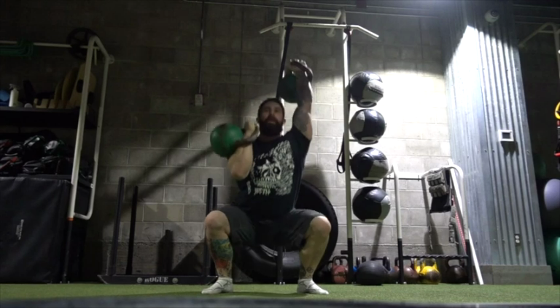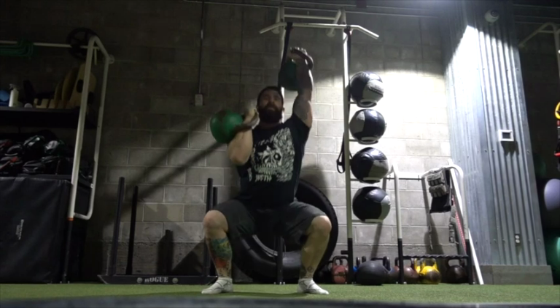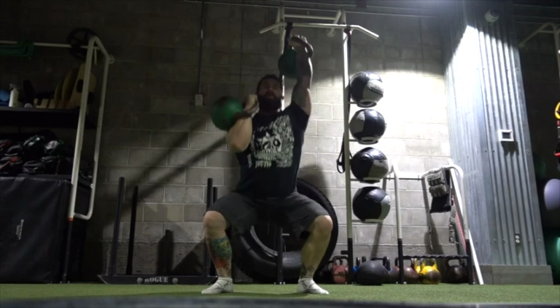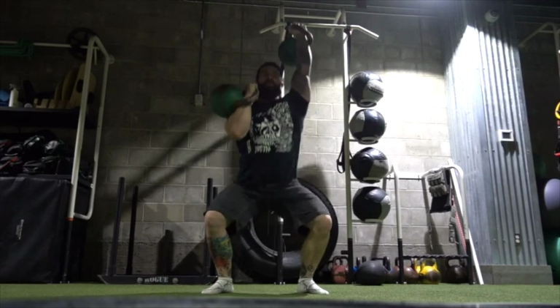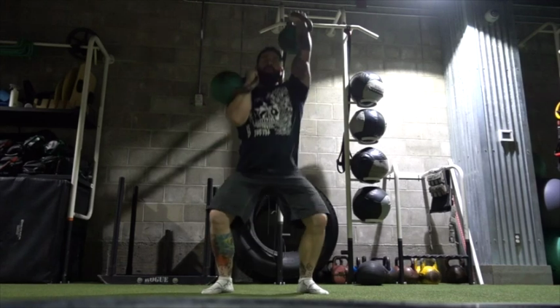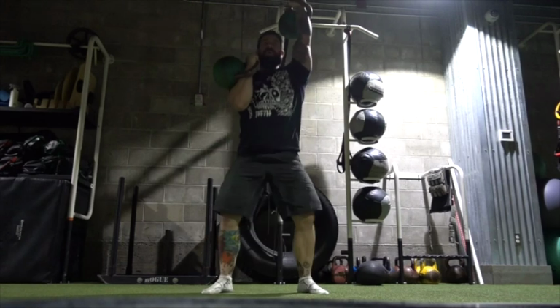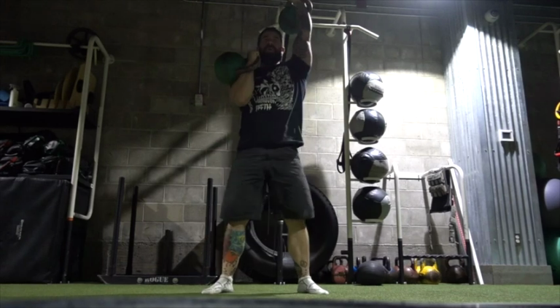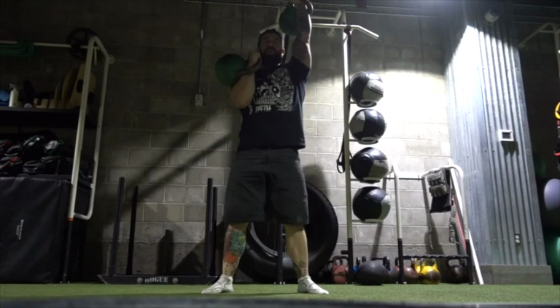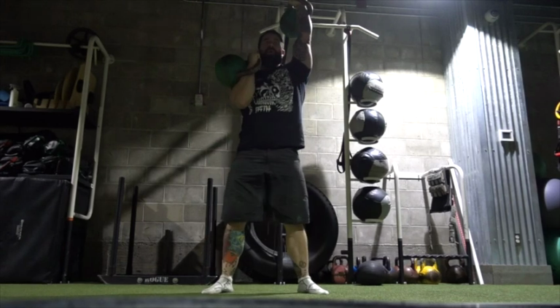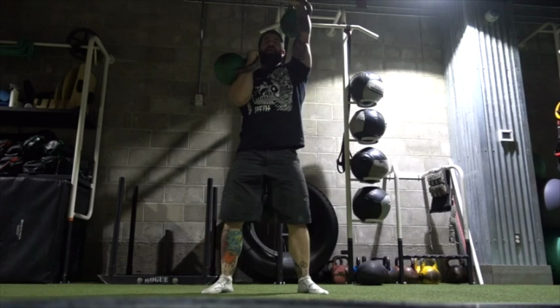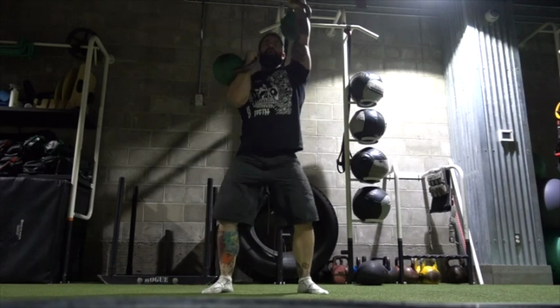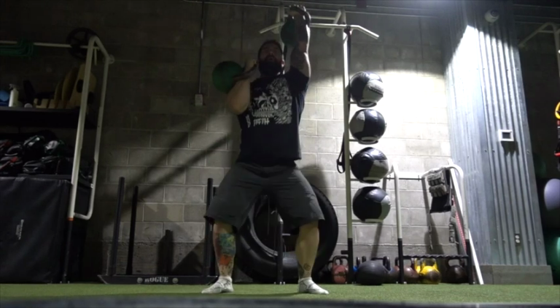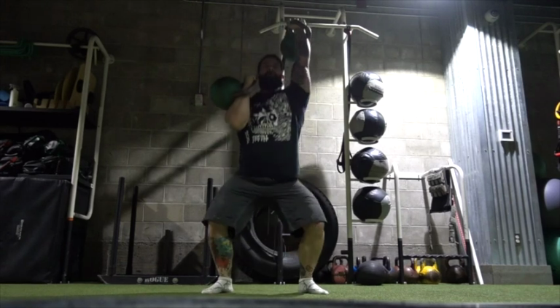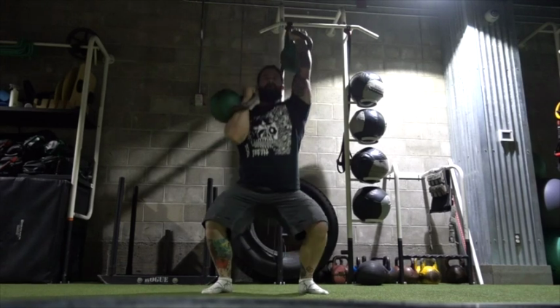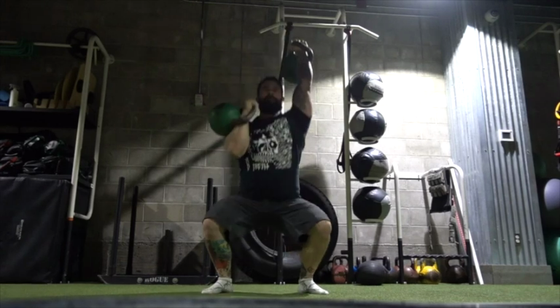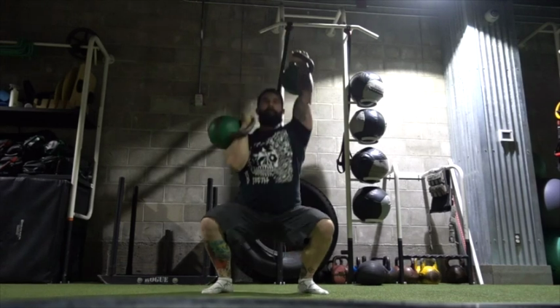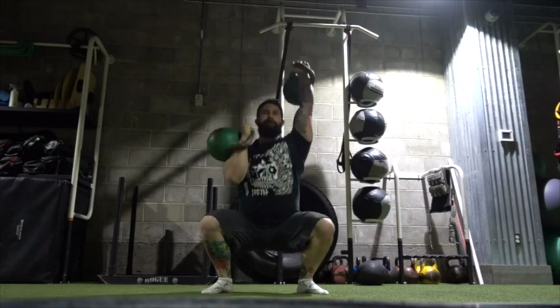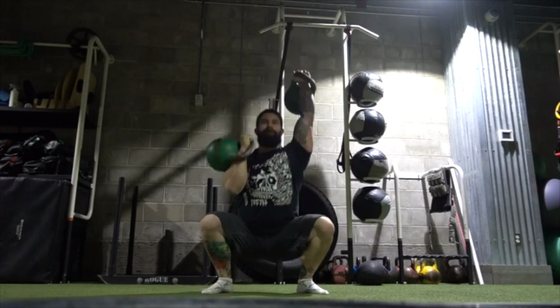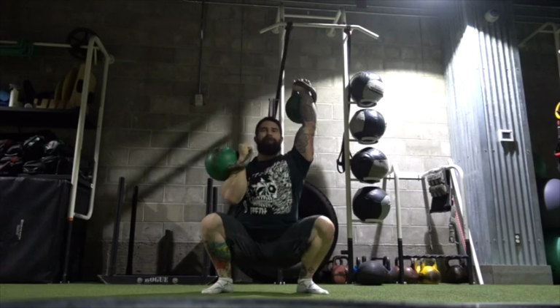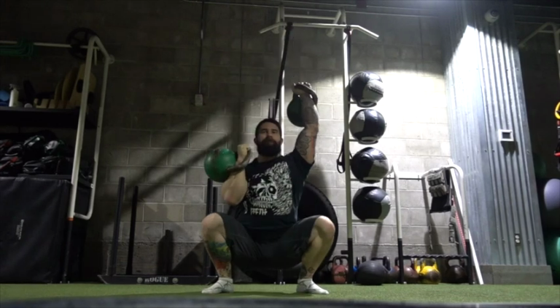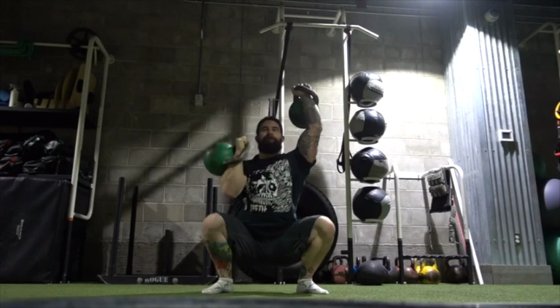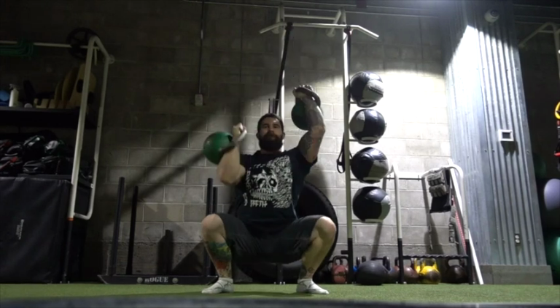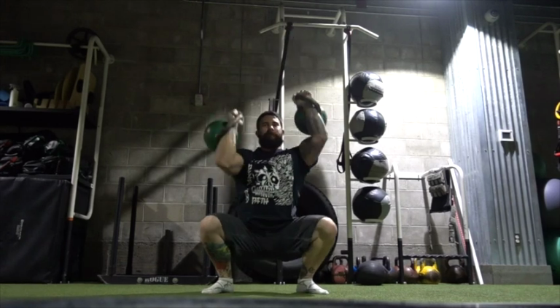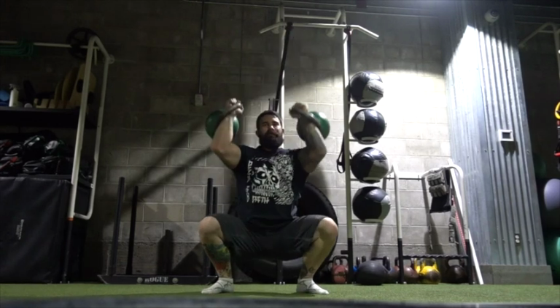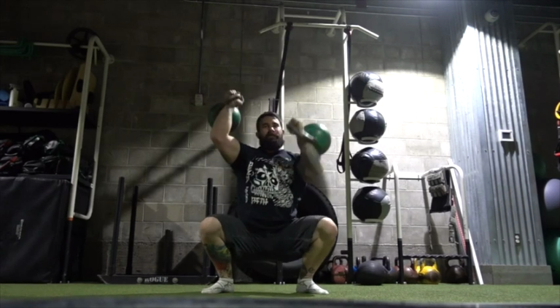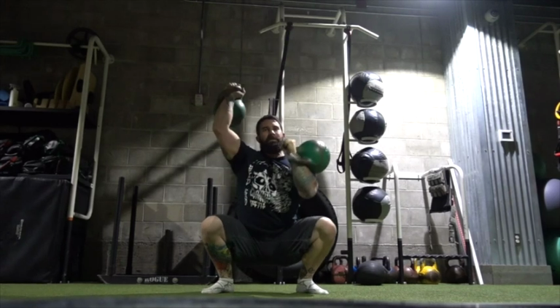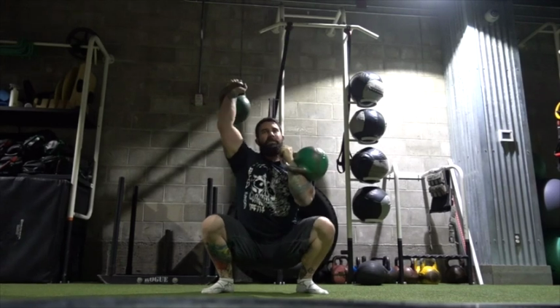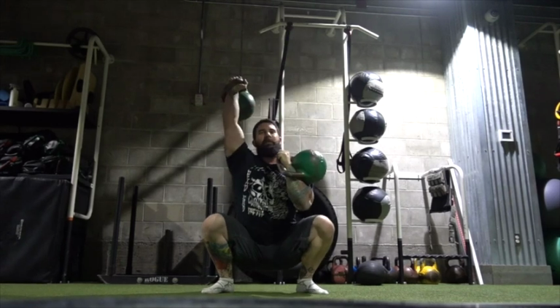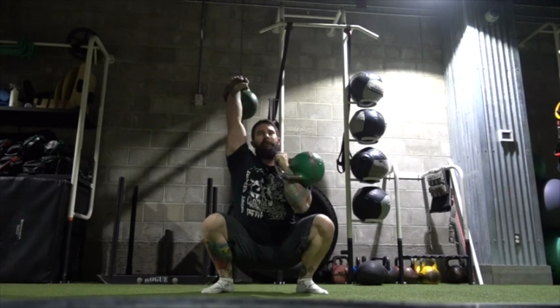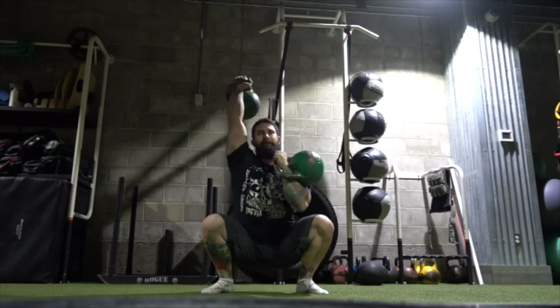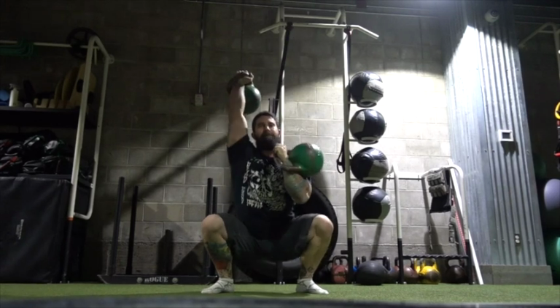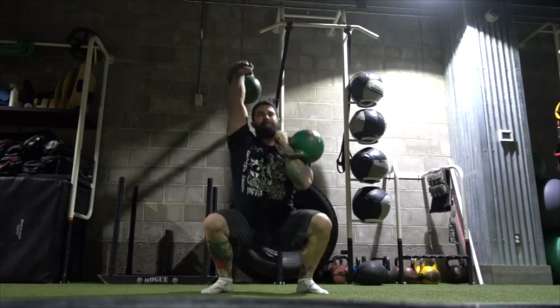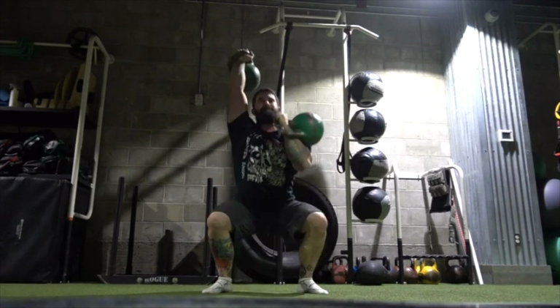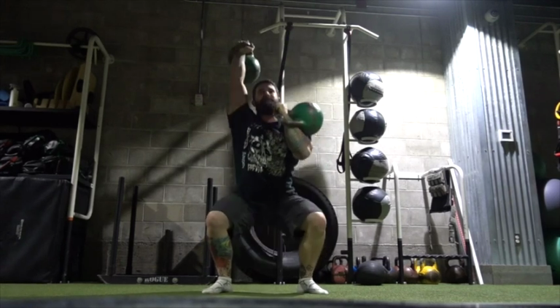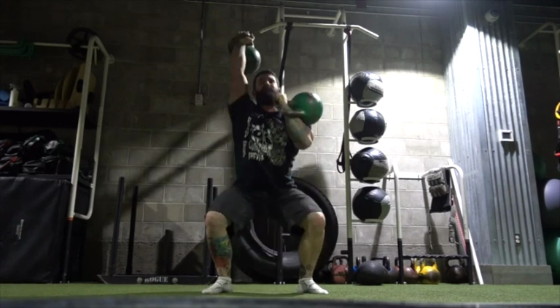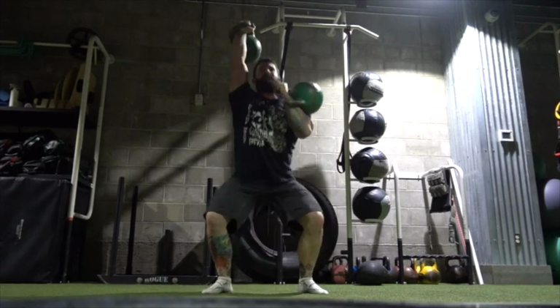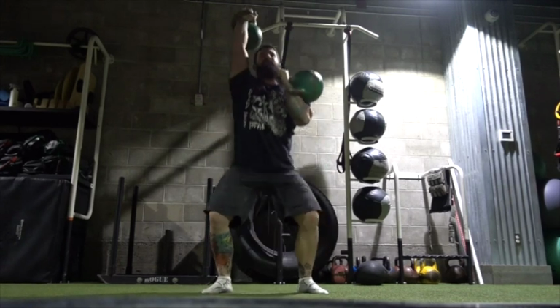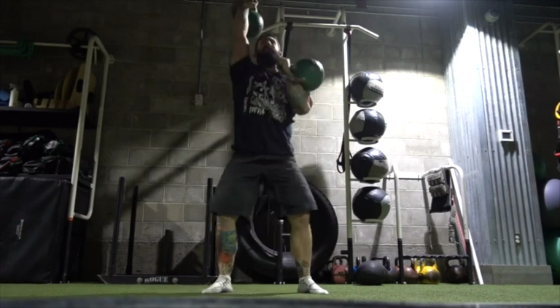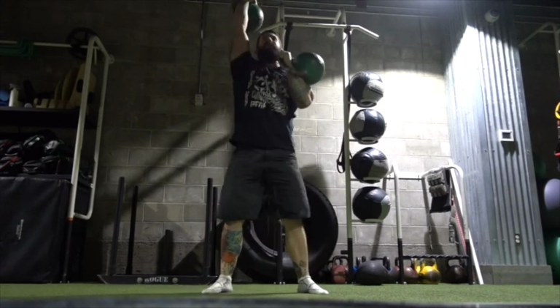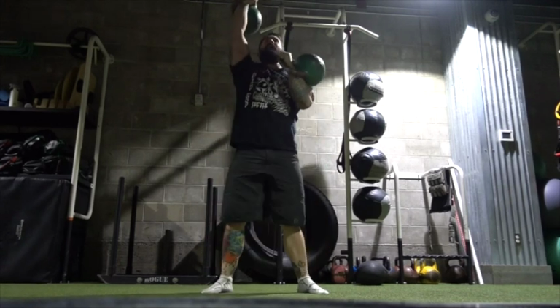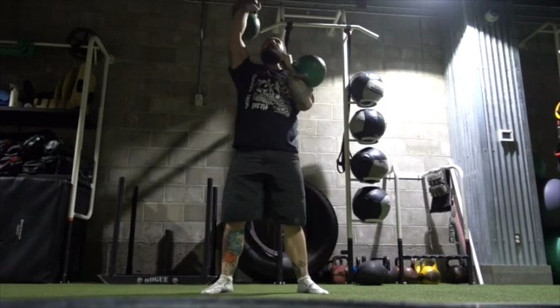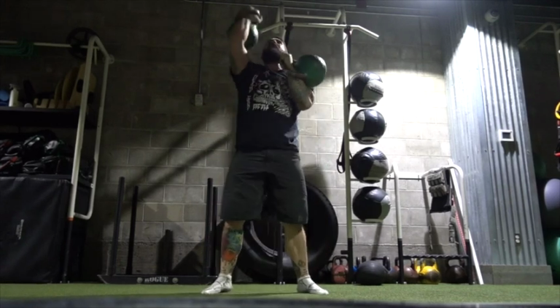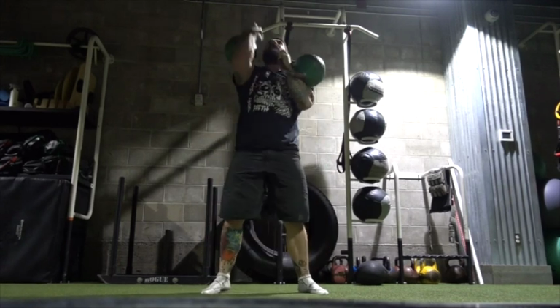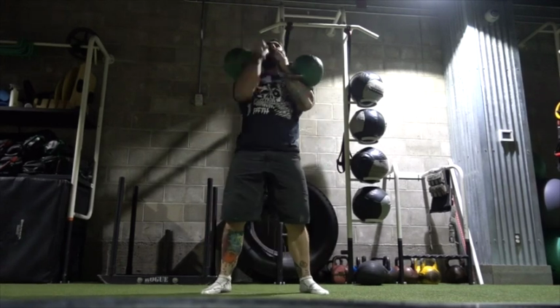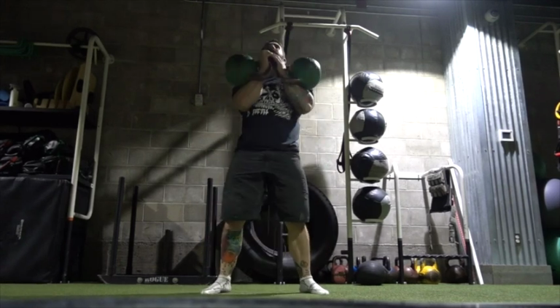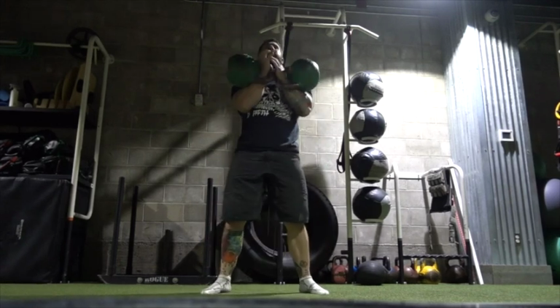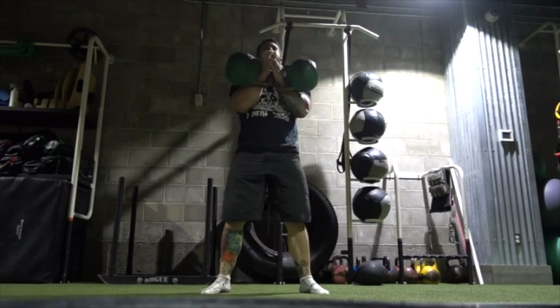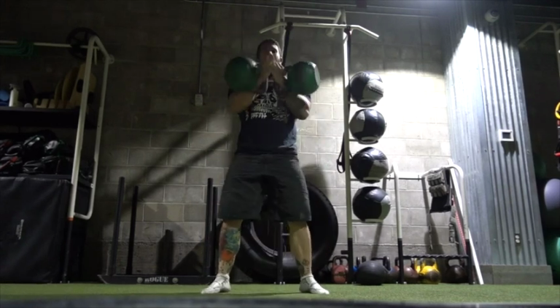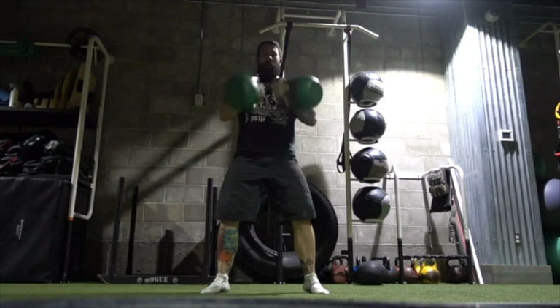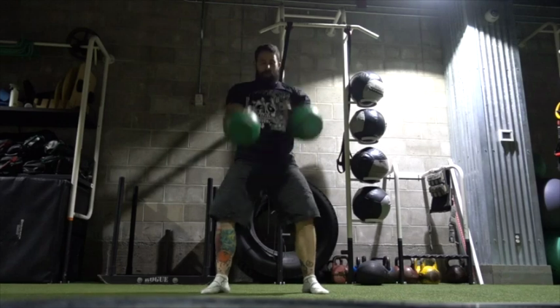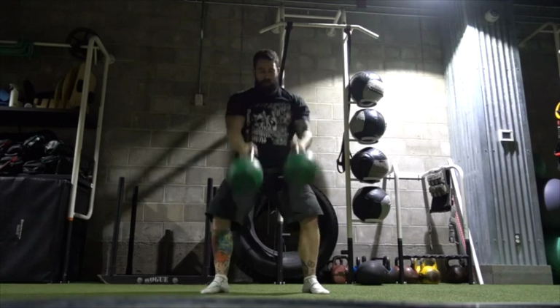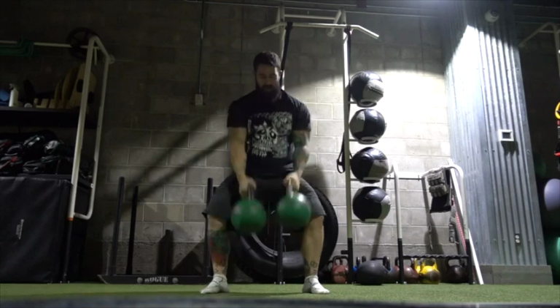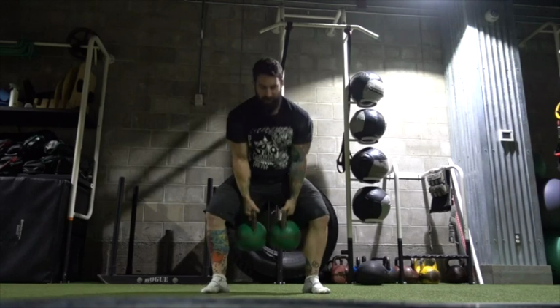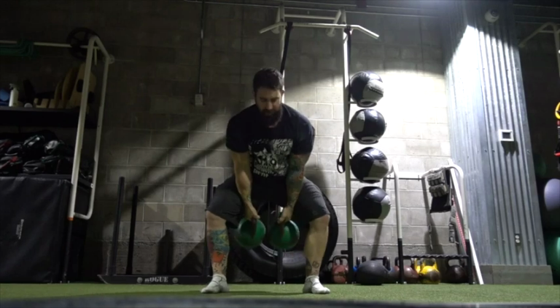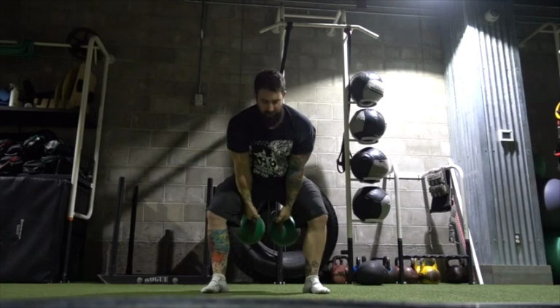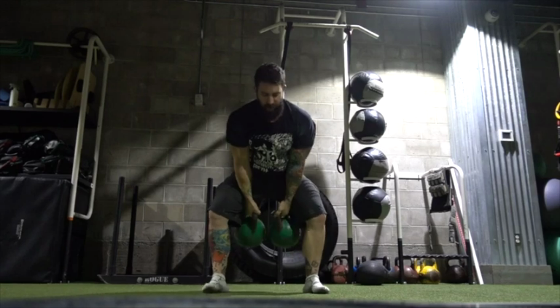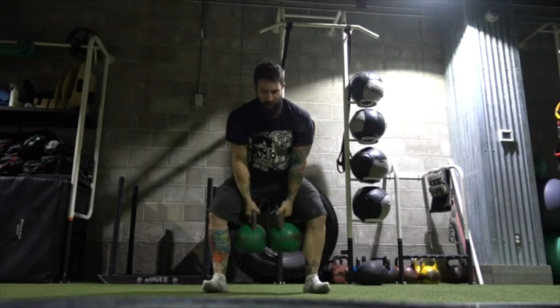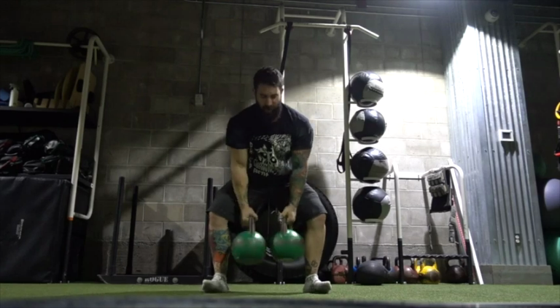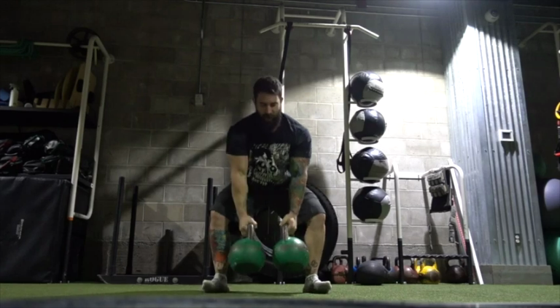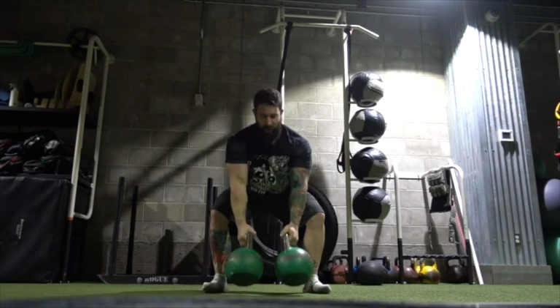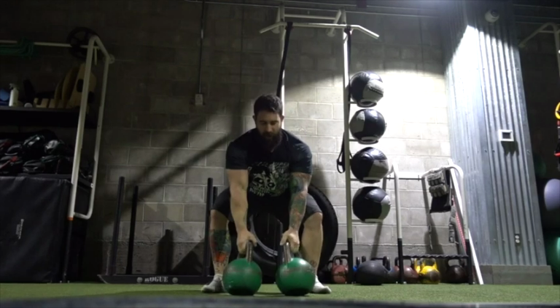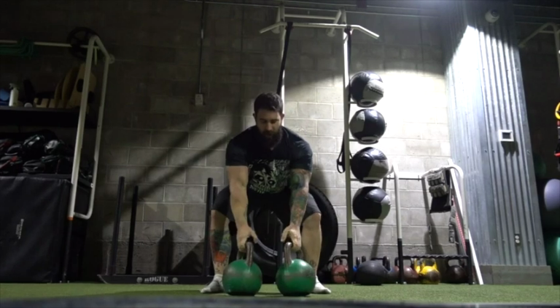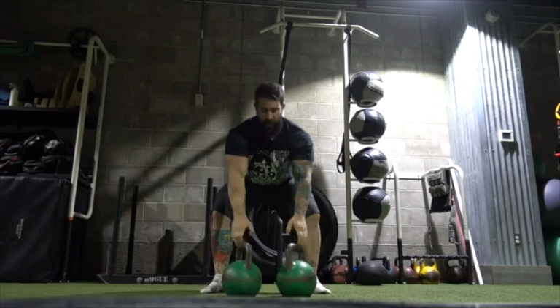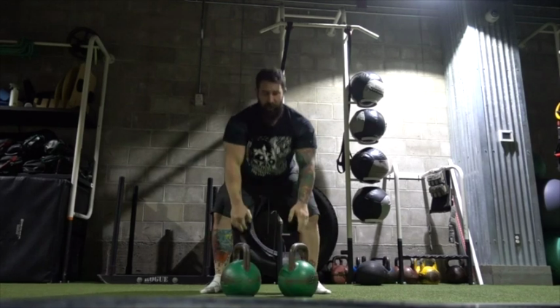Maybe try four to five sets of this. Great for torso stabilization and shoulder strength. Enjoy.